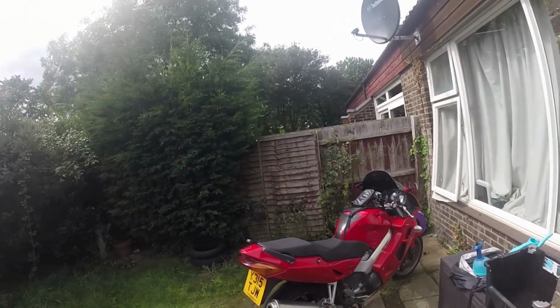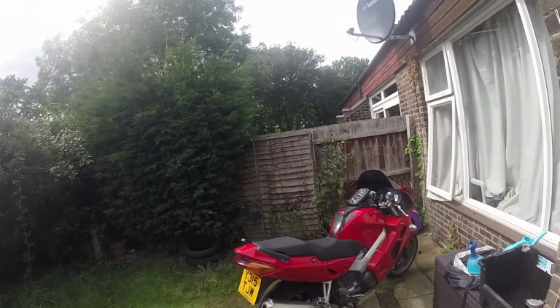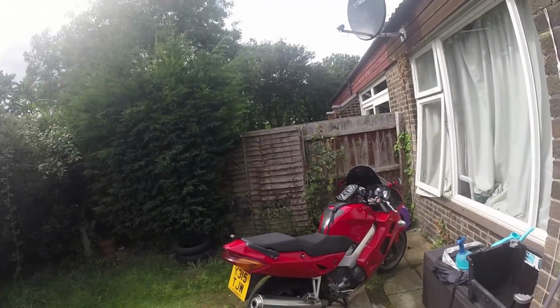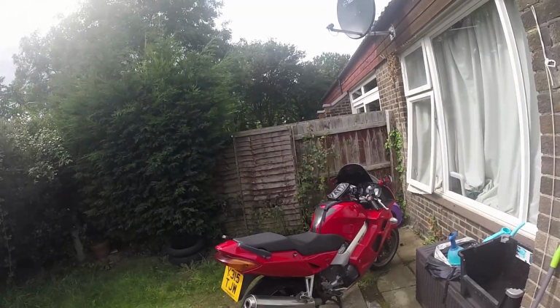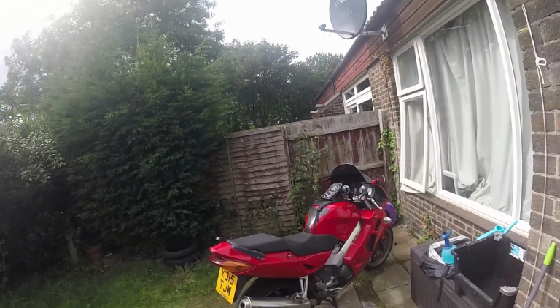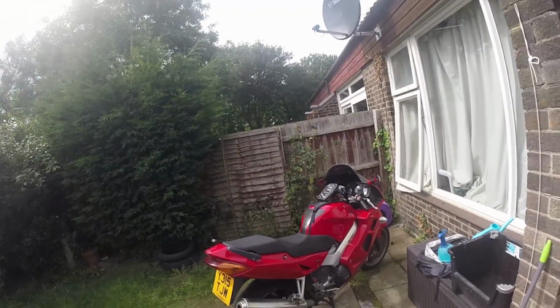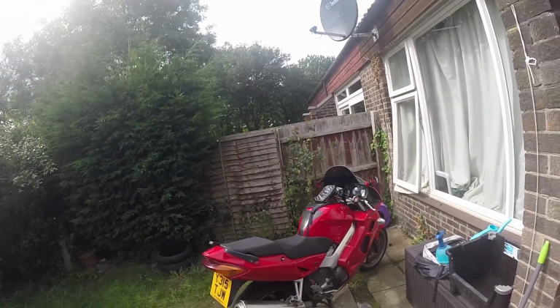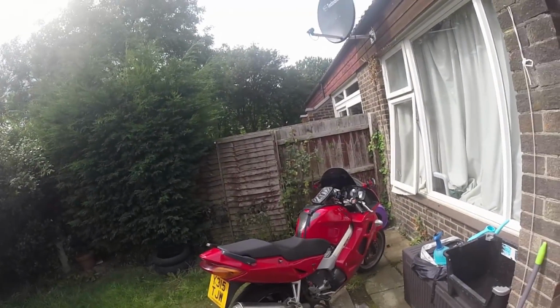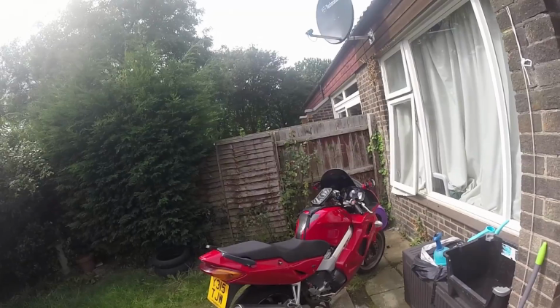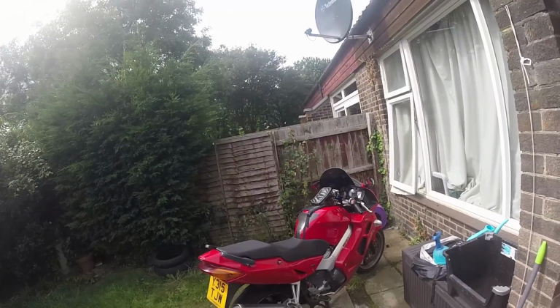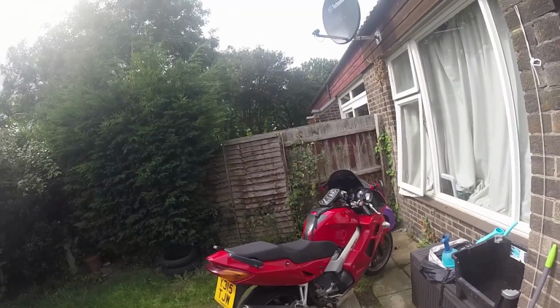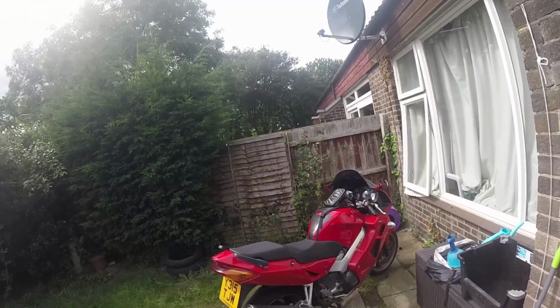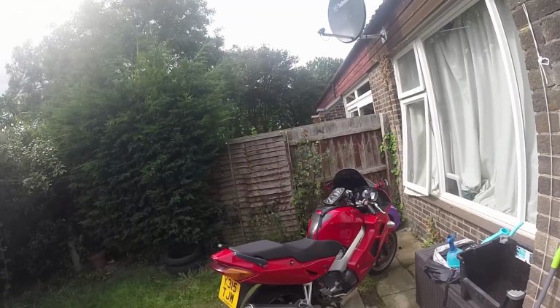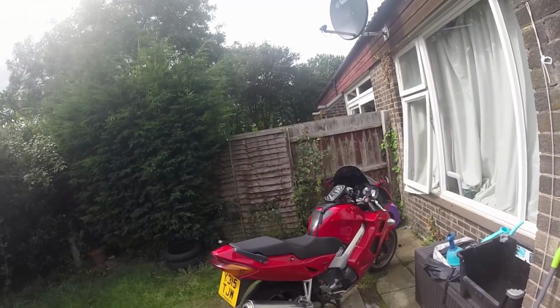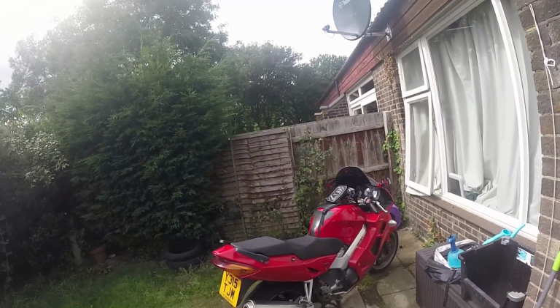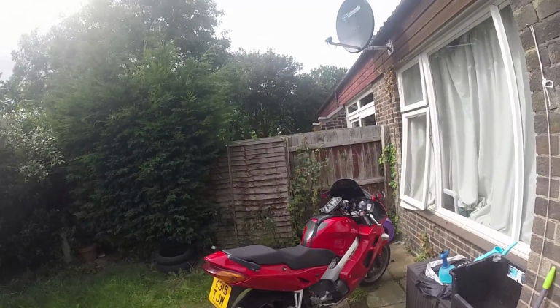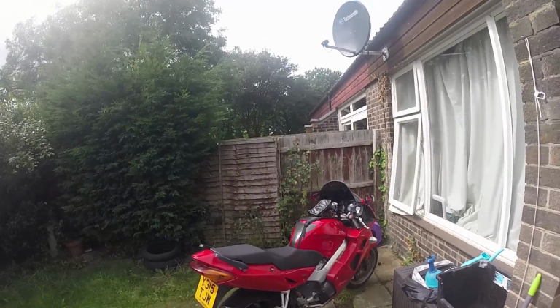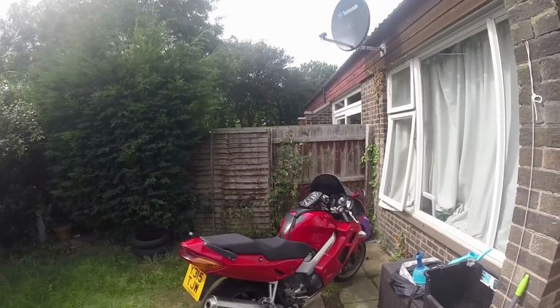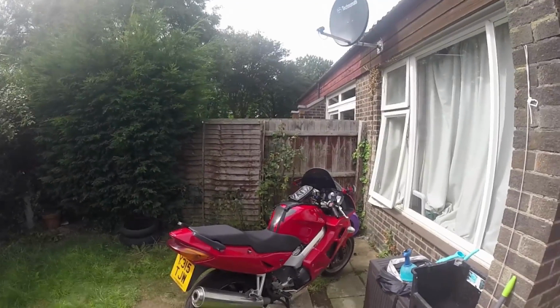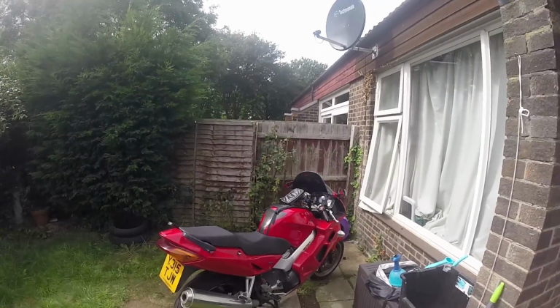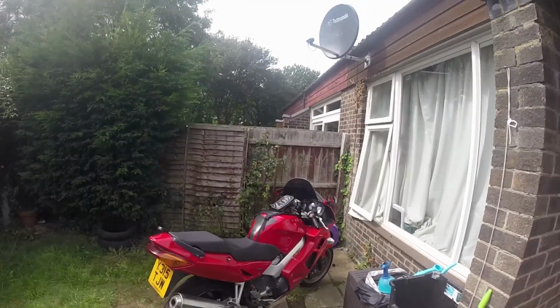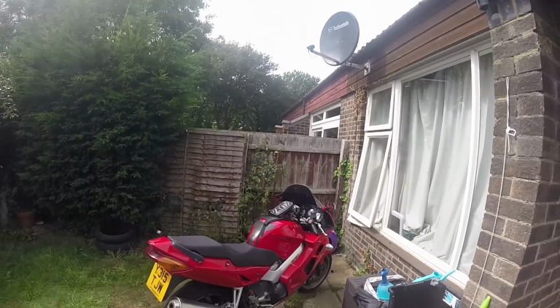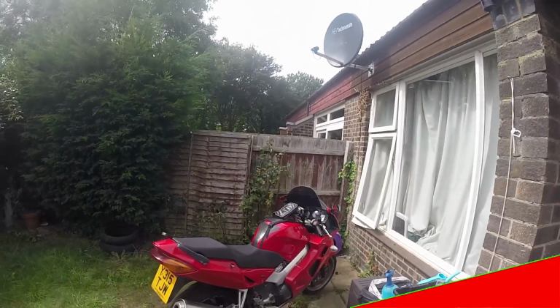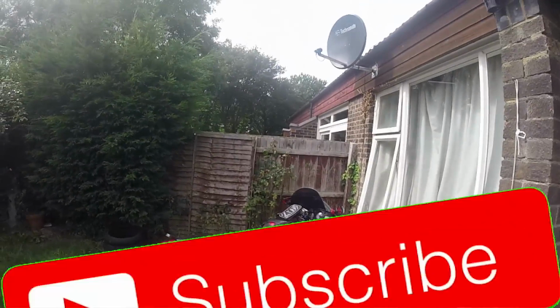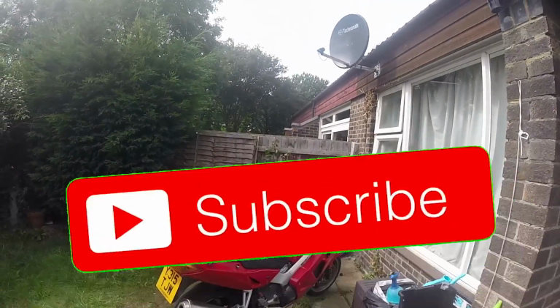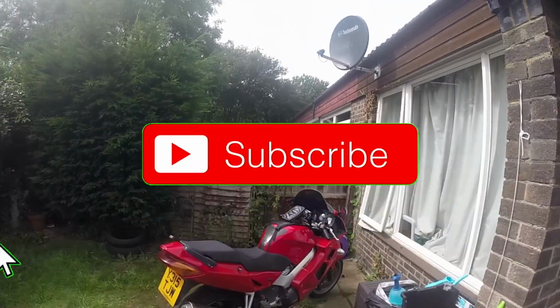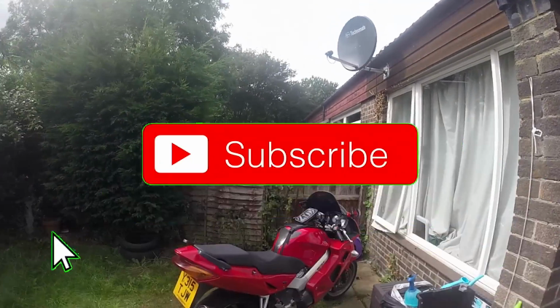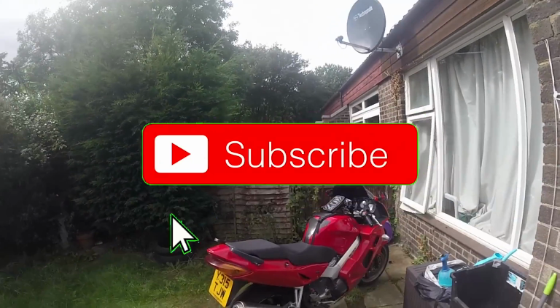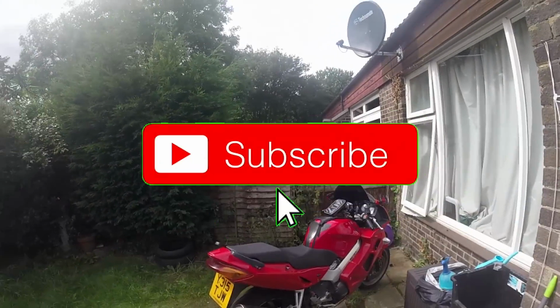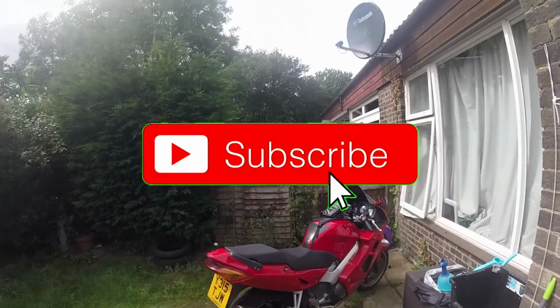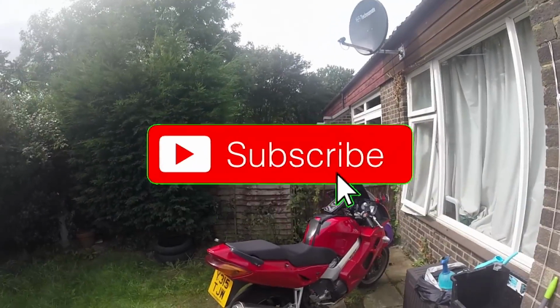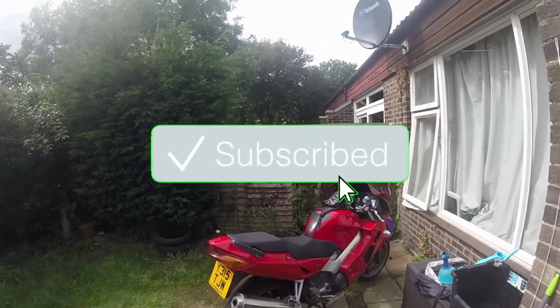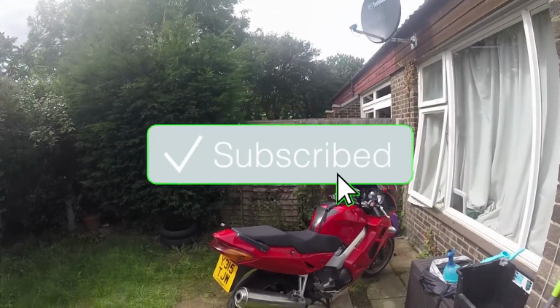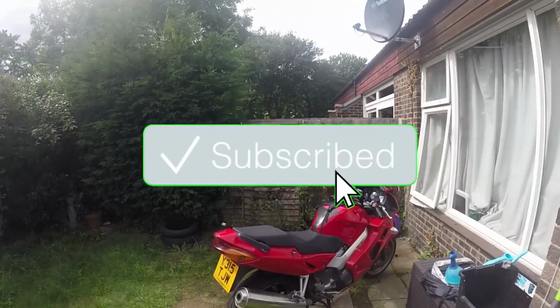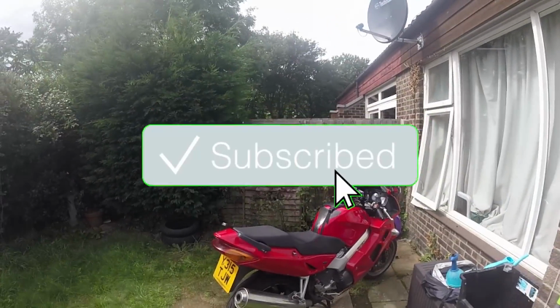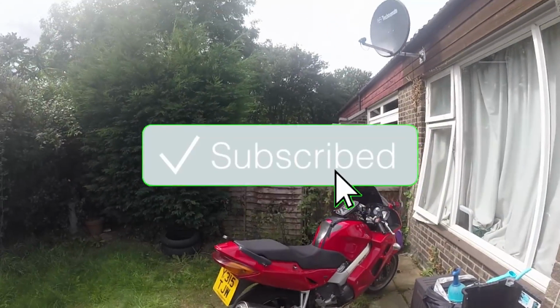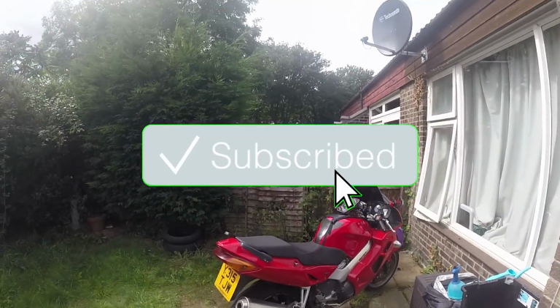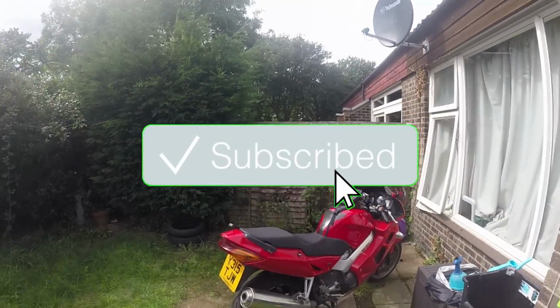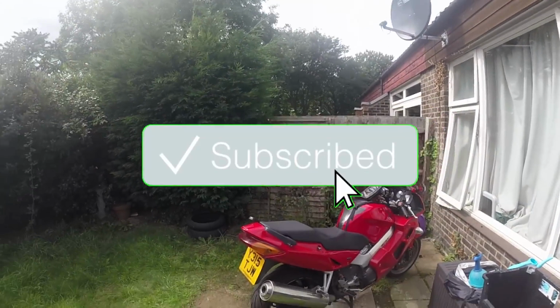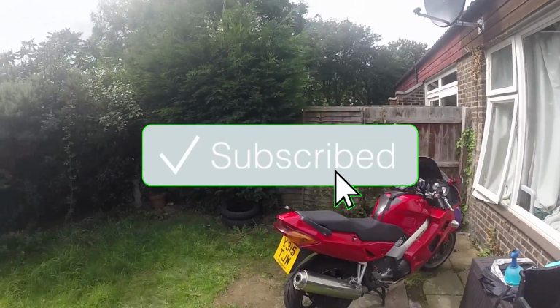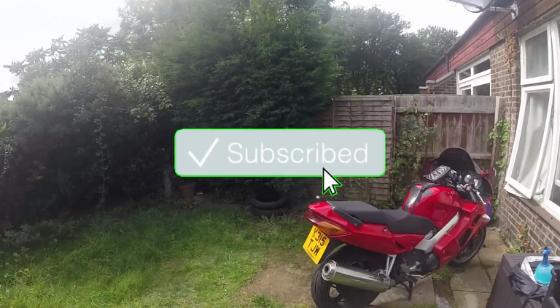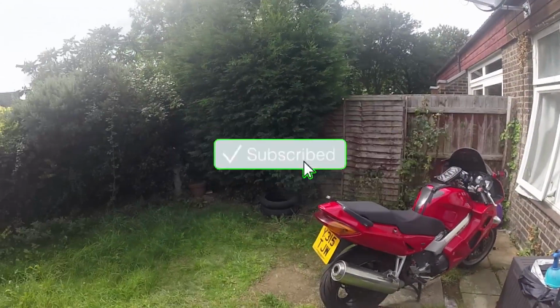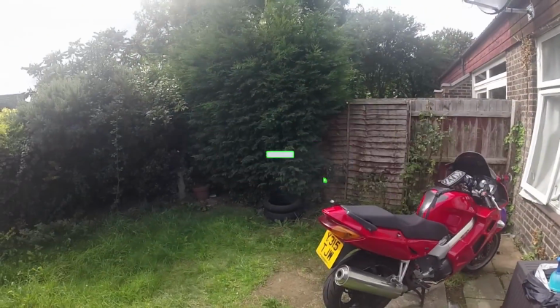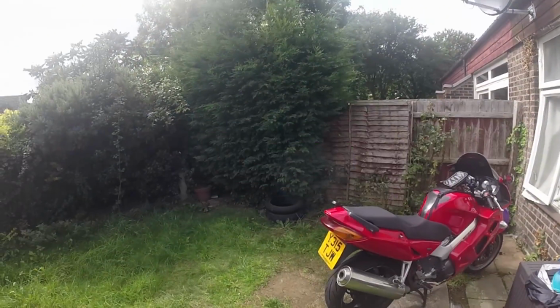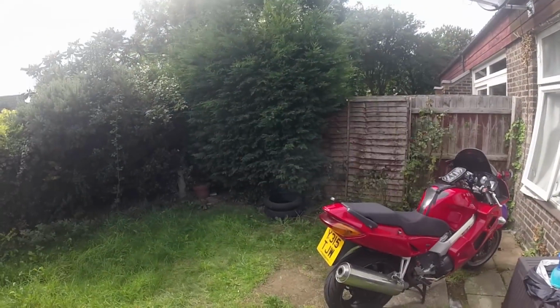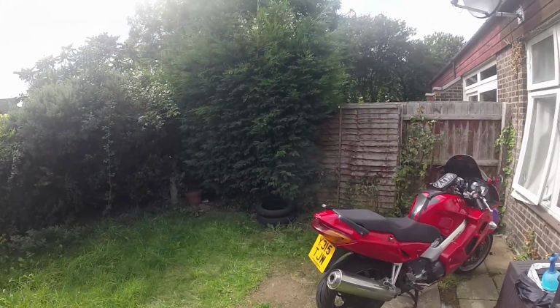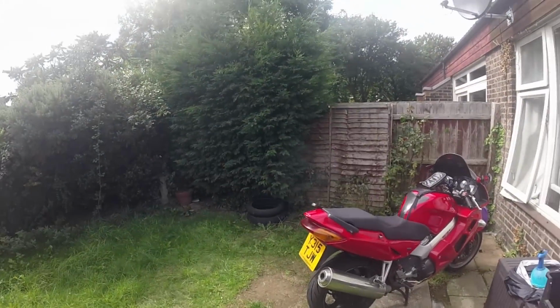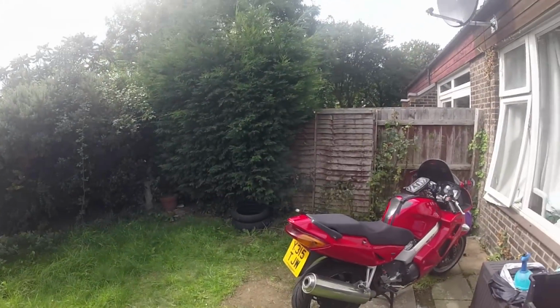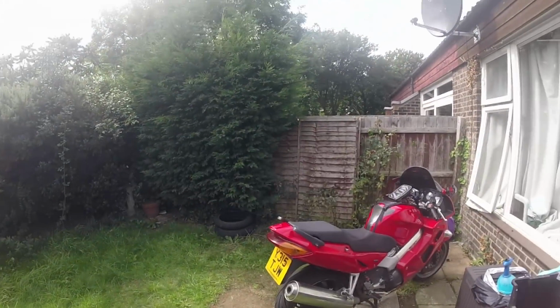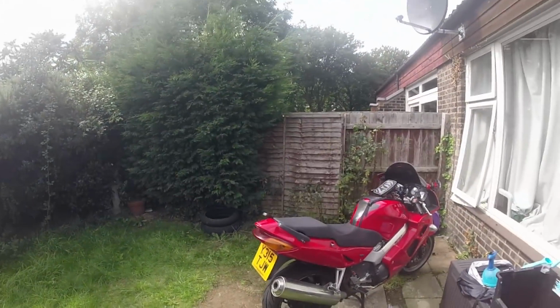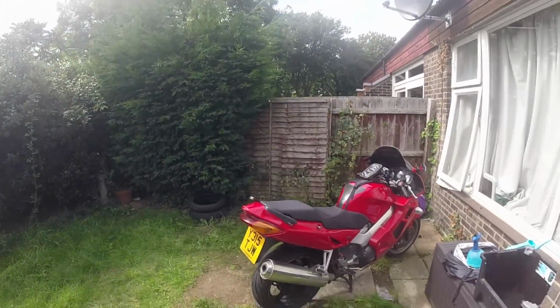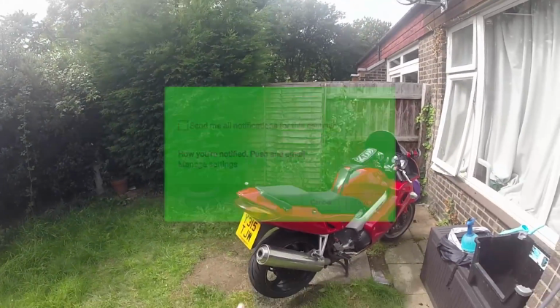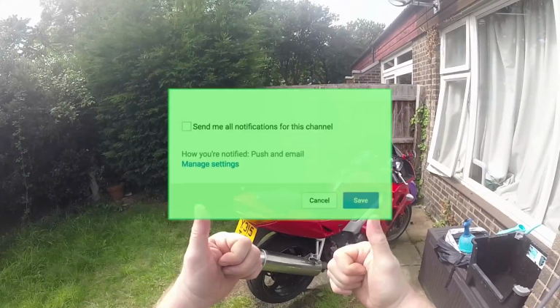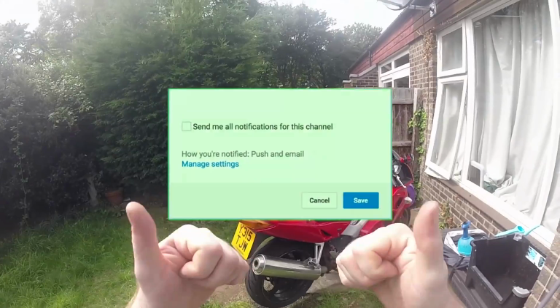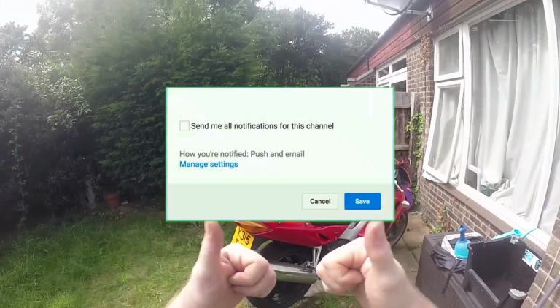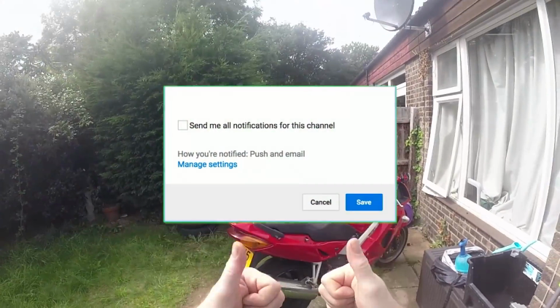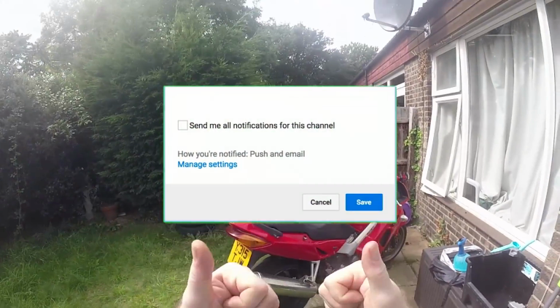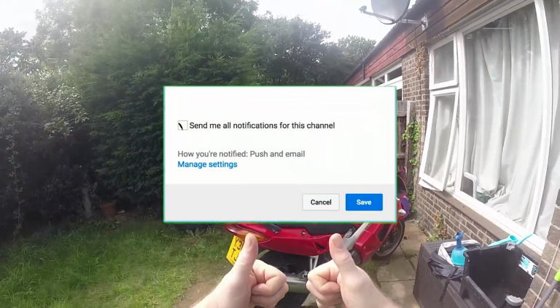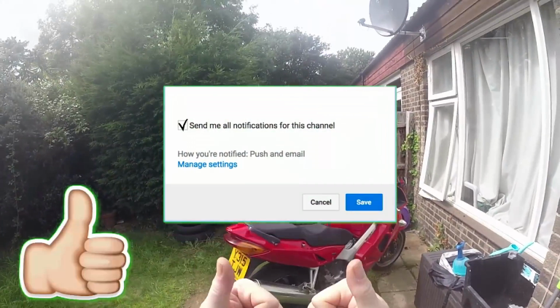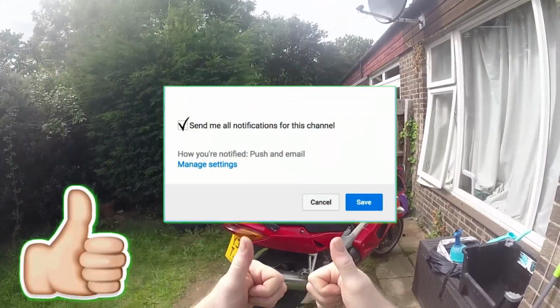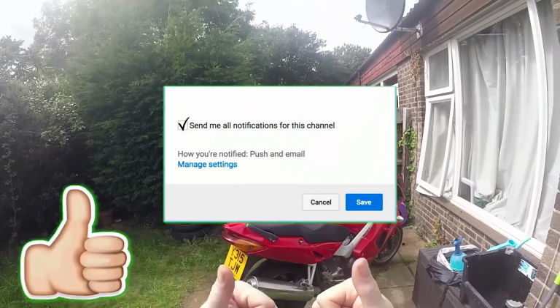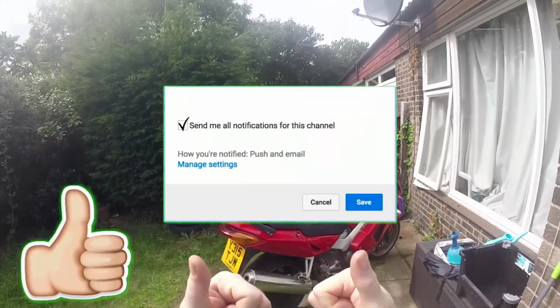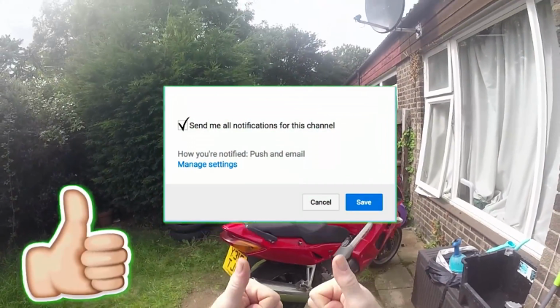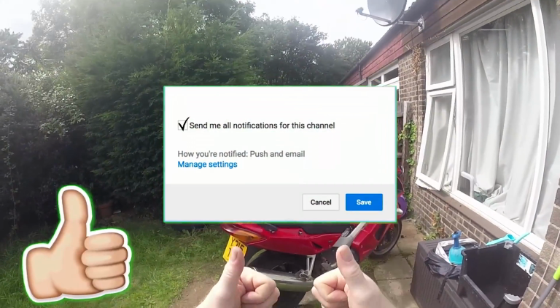Before we start this video, don't forget to hit that subscribe button. Don't forget to turn on your notifications, and if you like it, give it a good thumbs up.